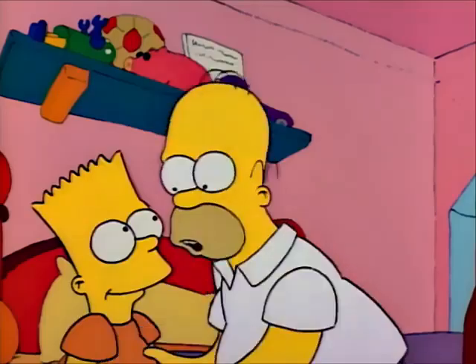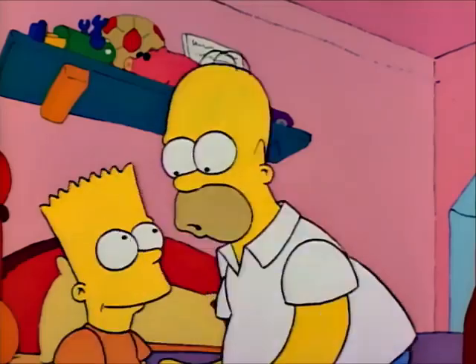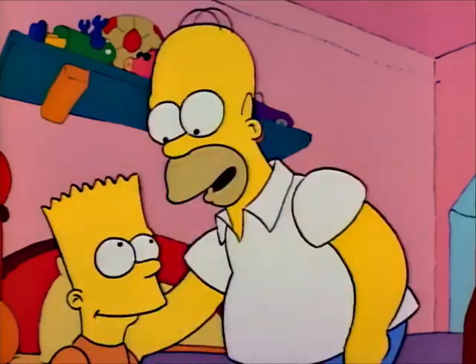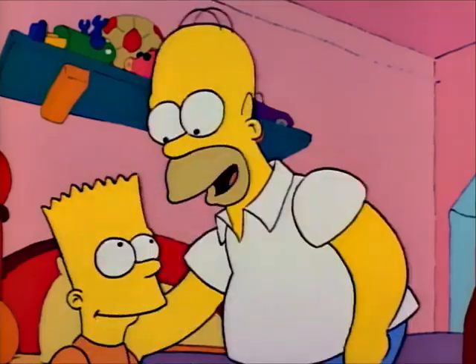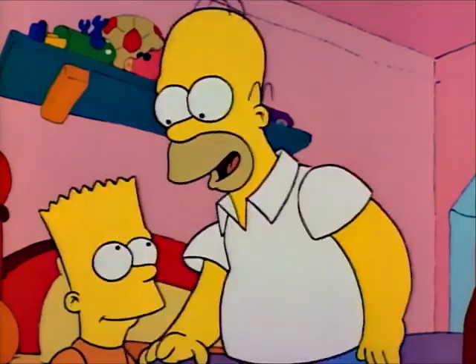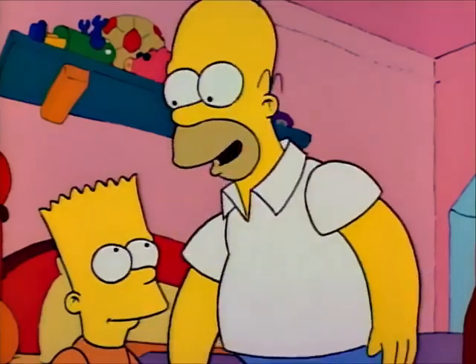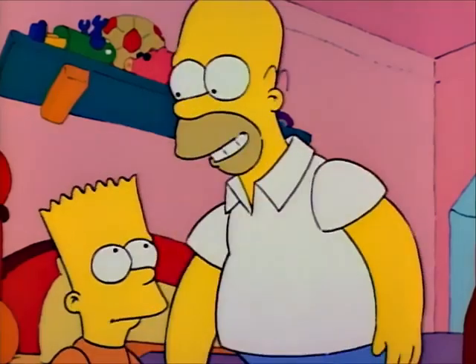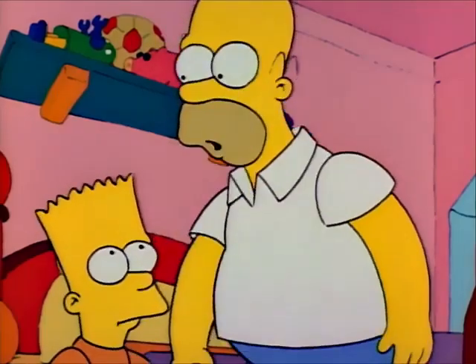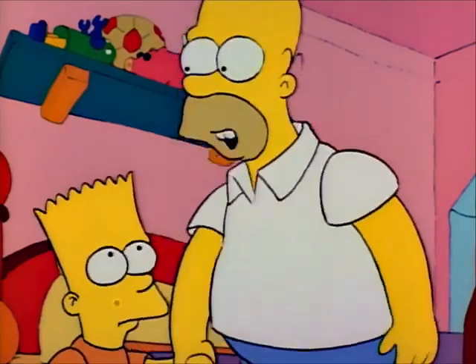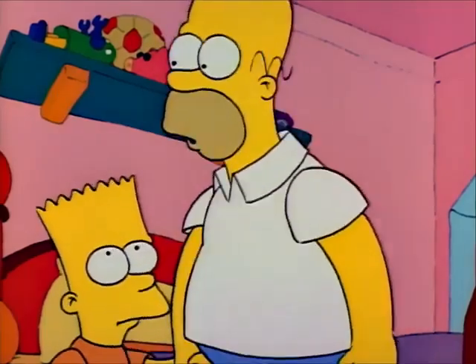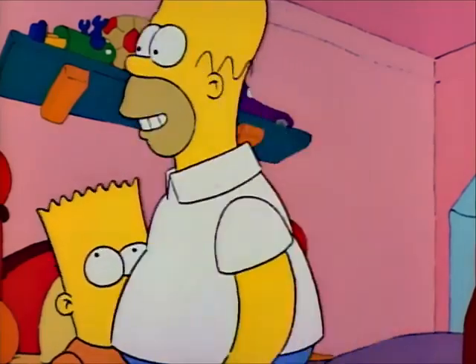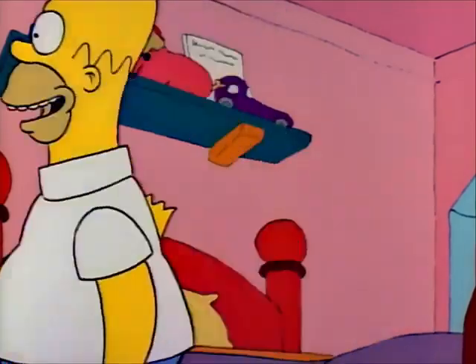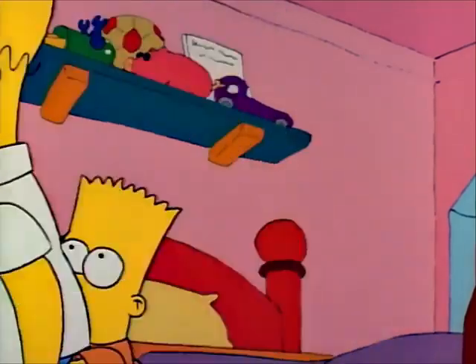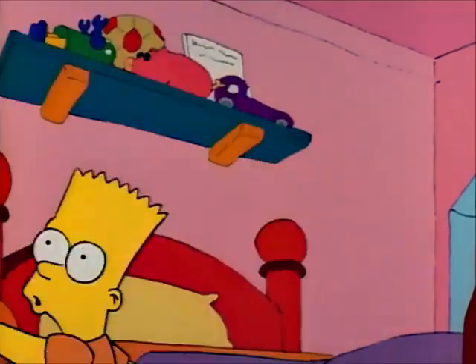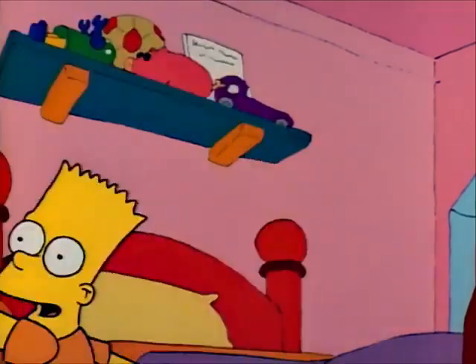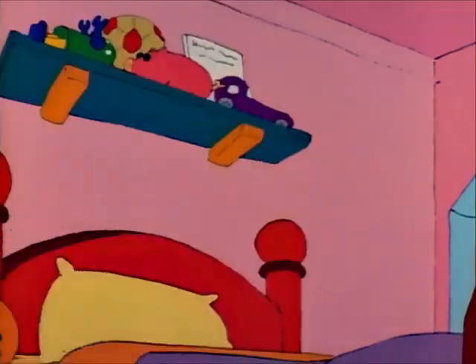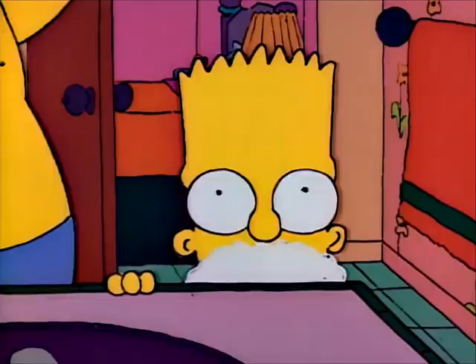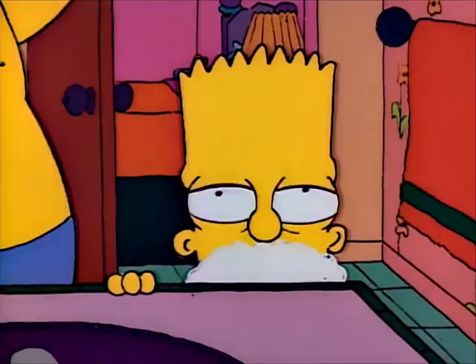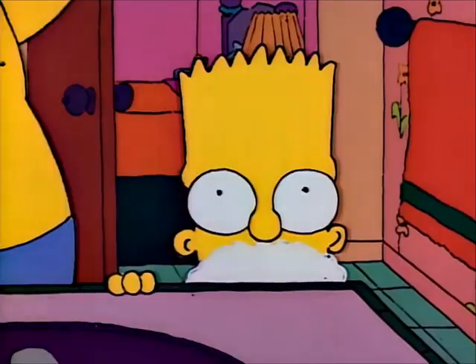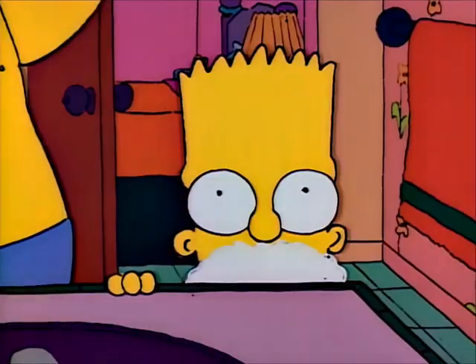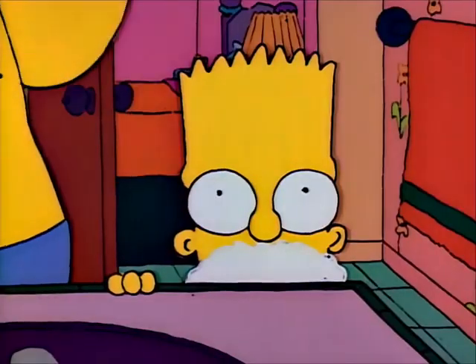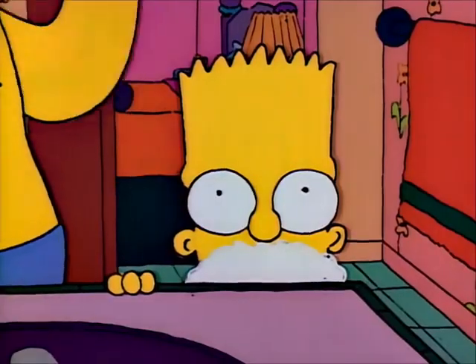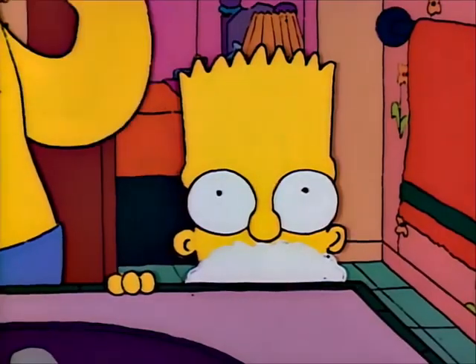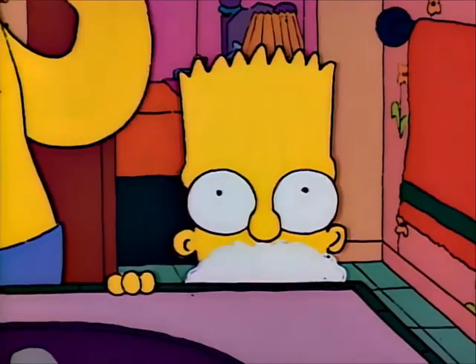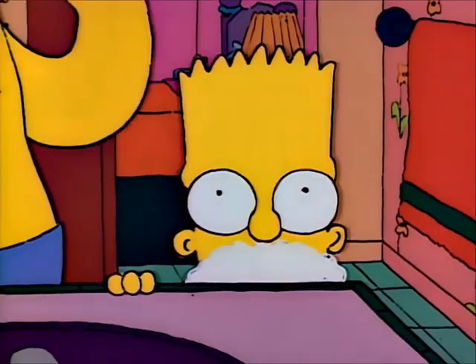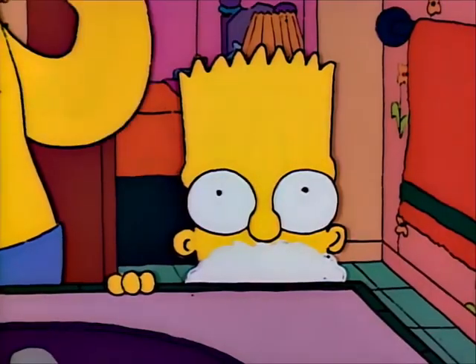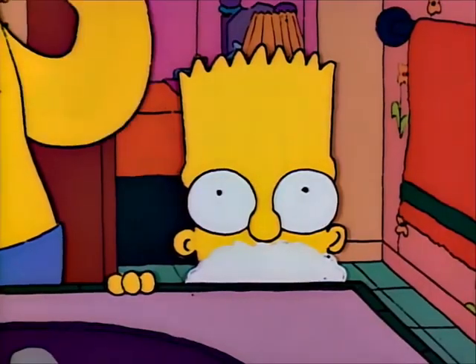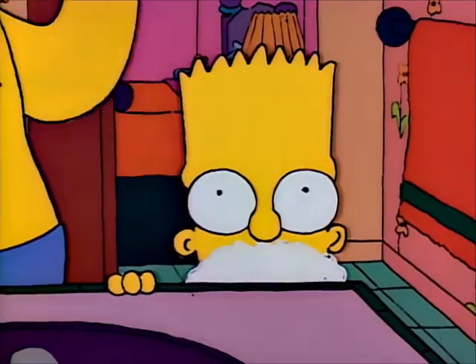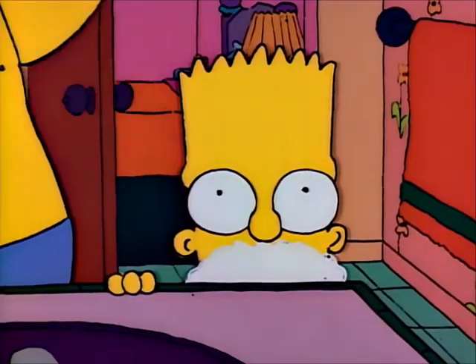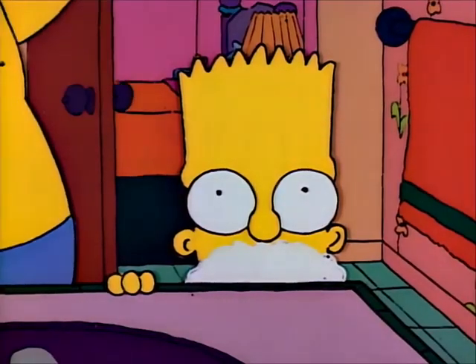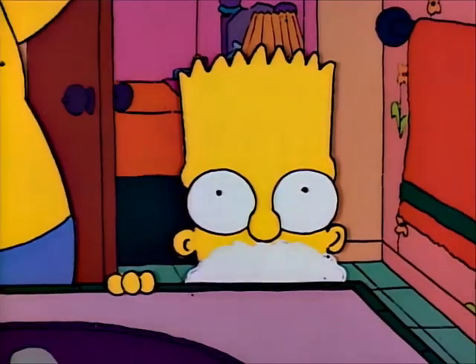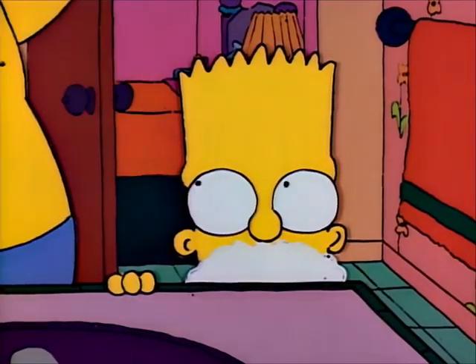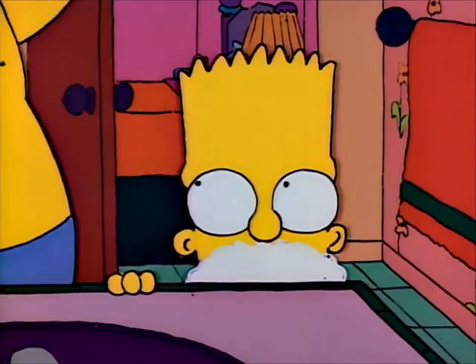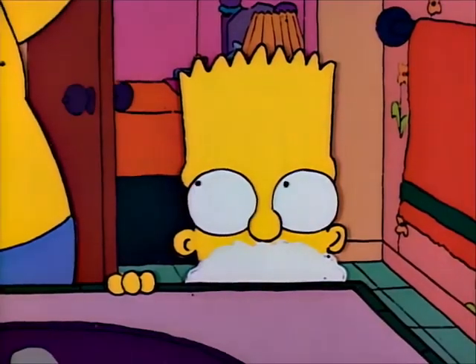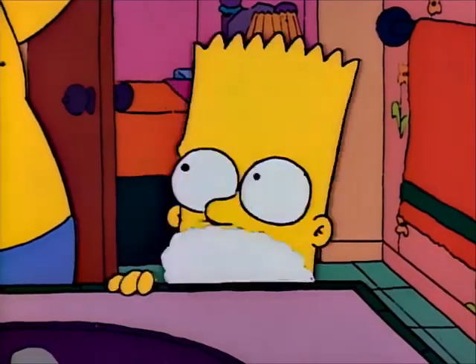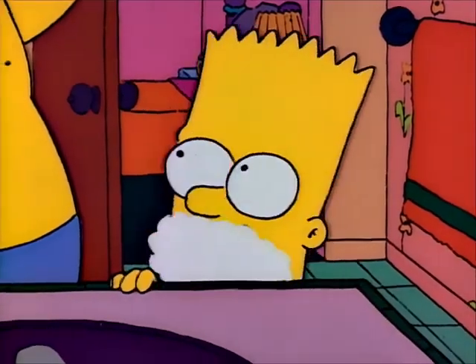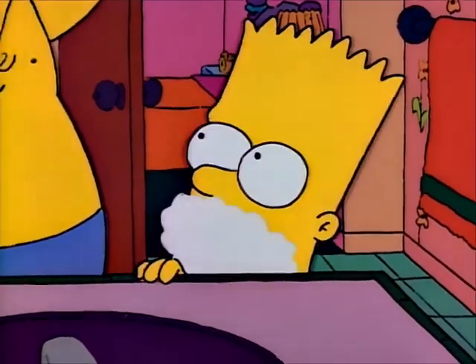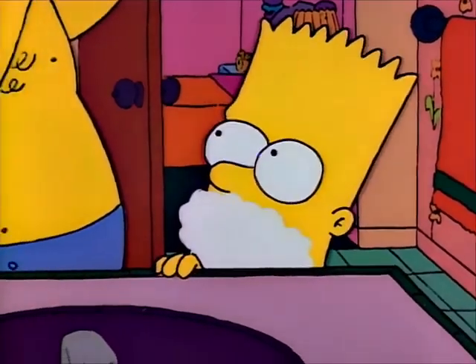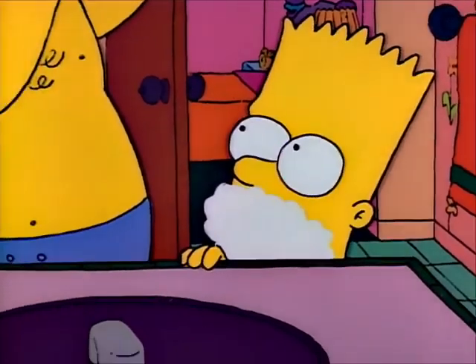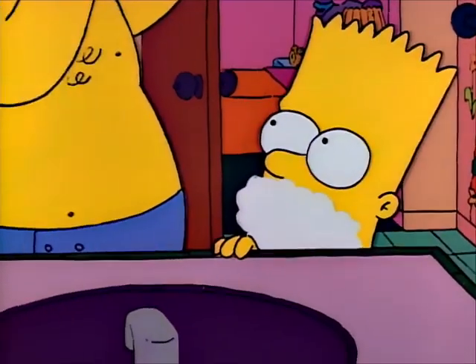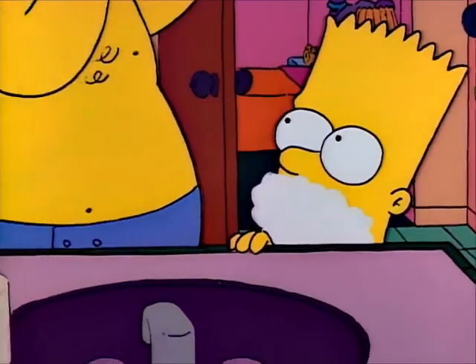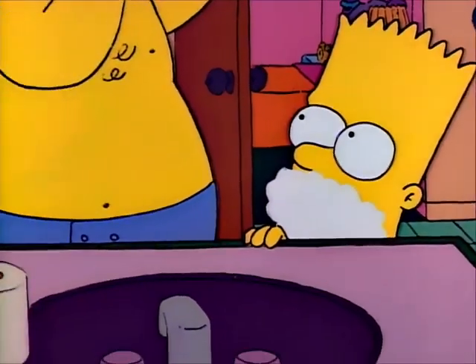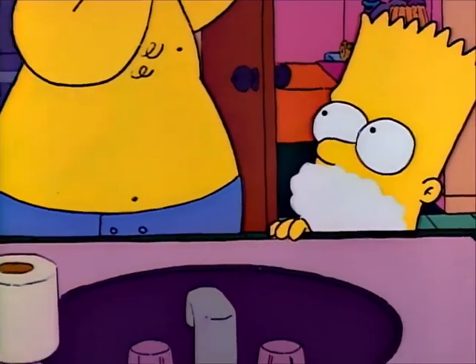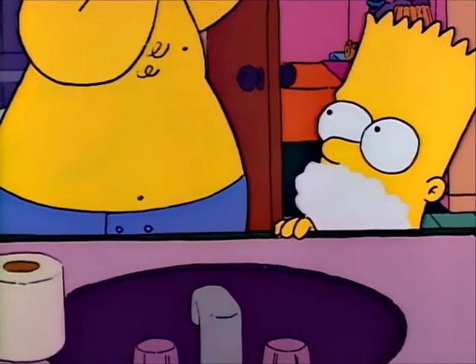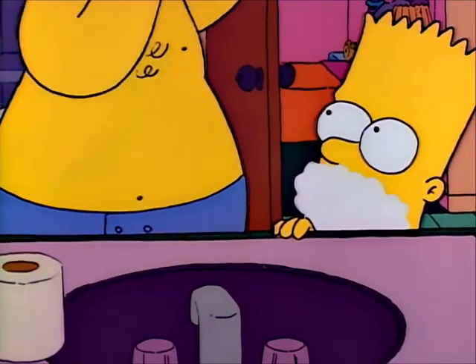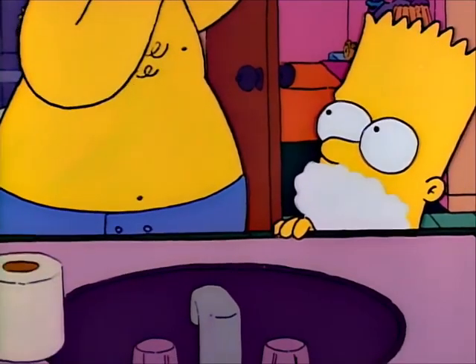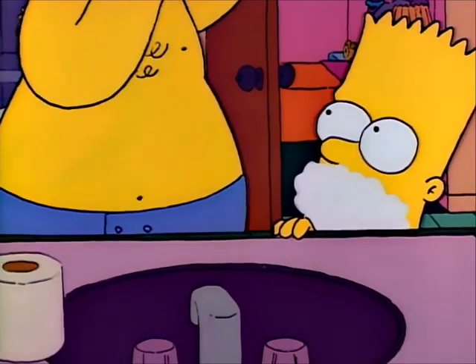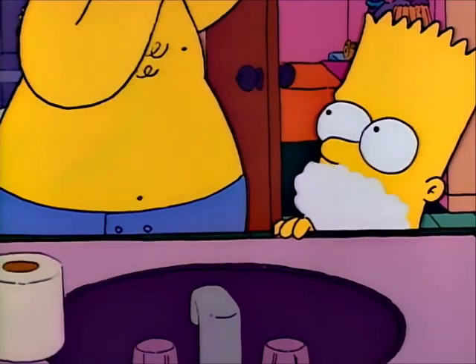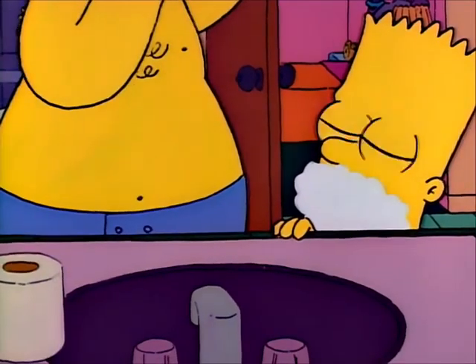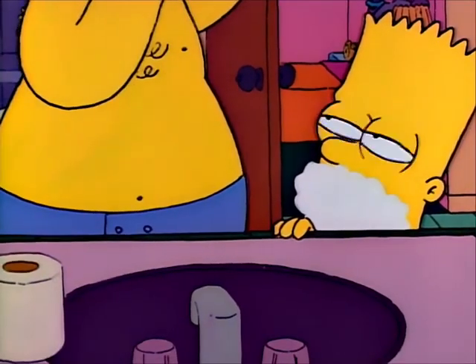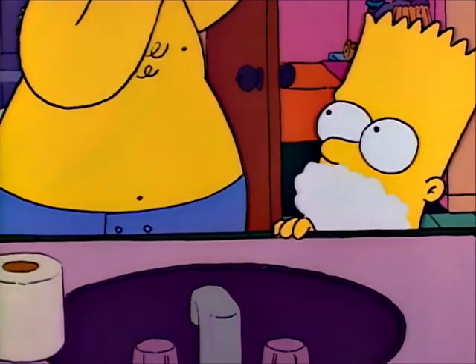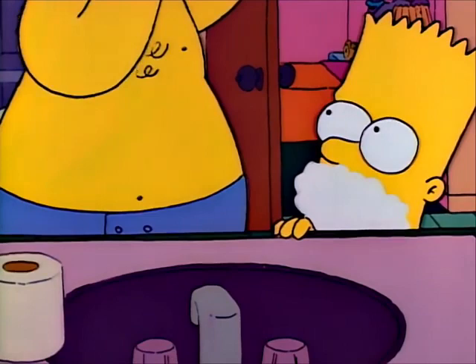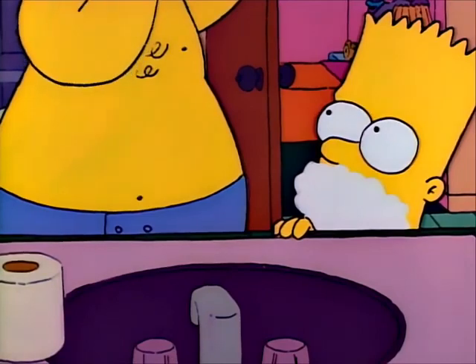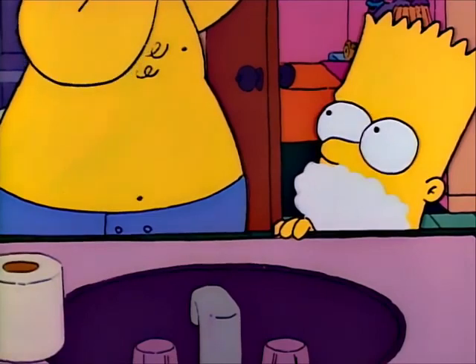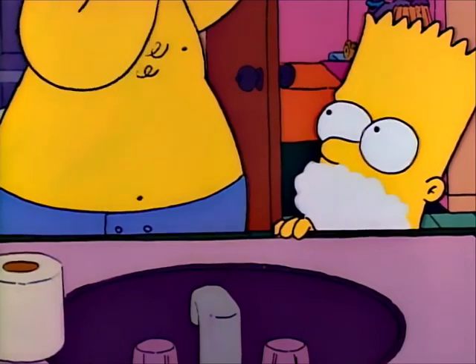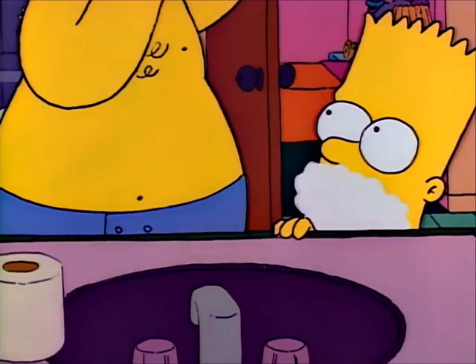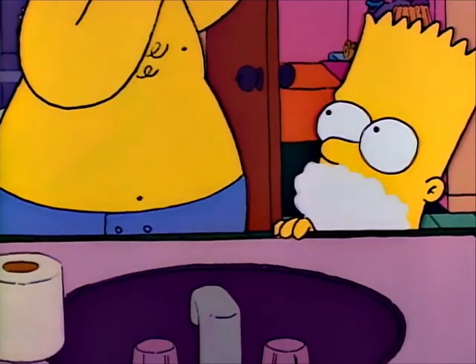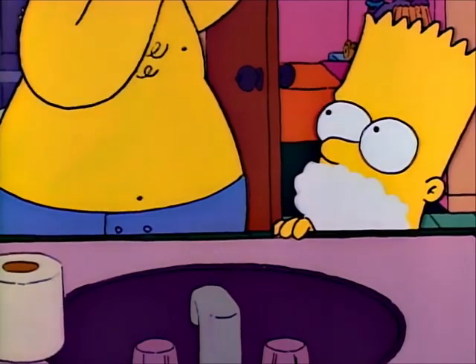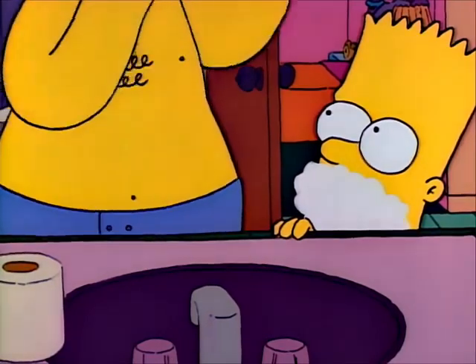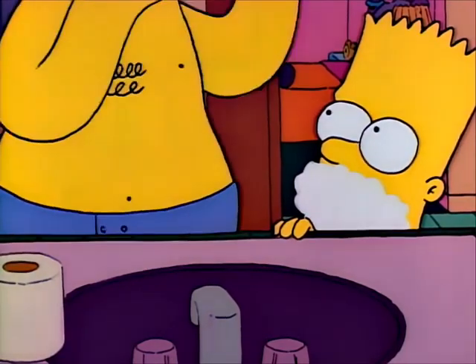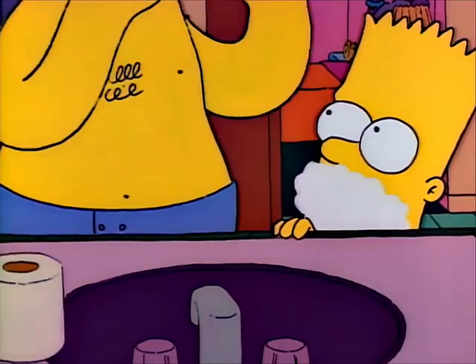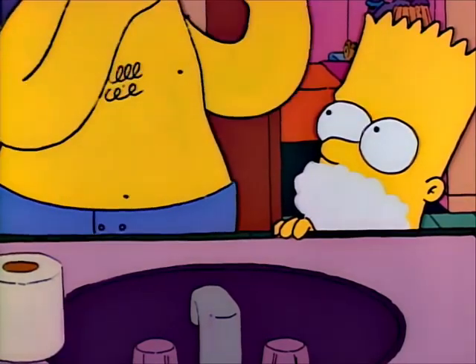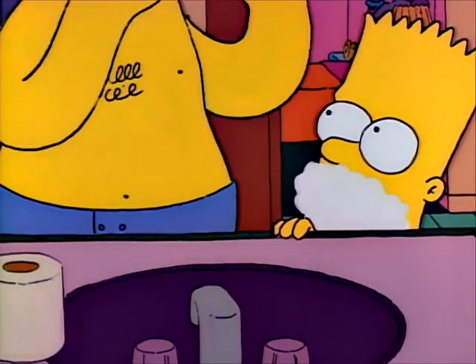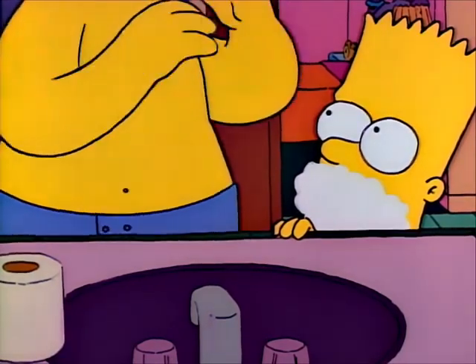Now come on, you're gonna learn how to shave. And finally, the little spot under your nose.